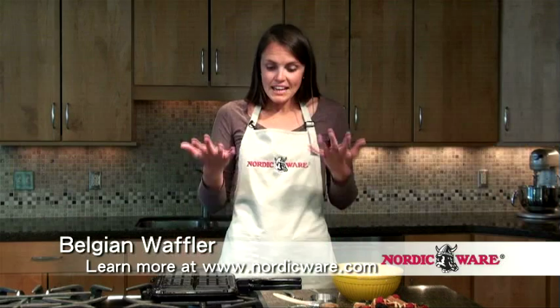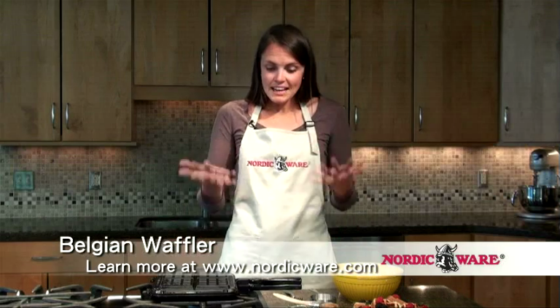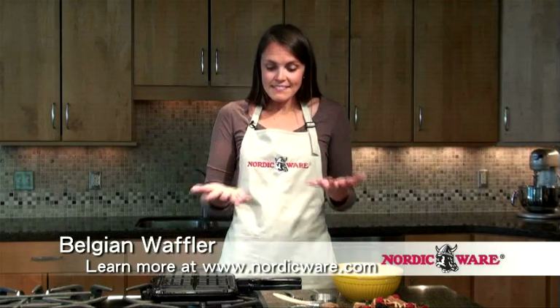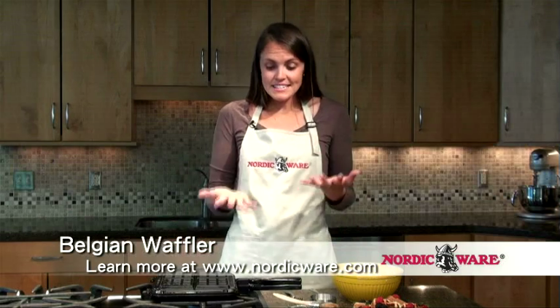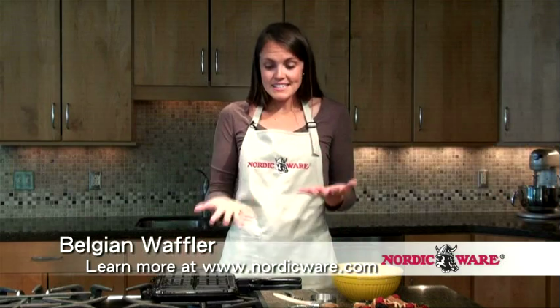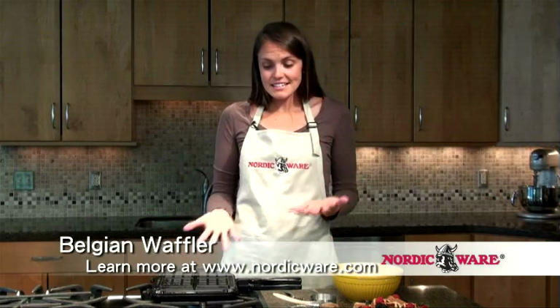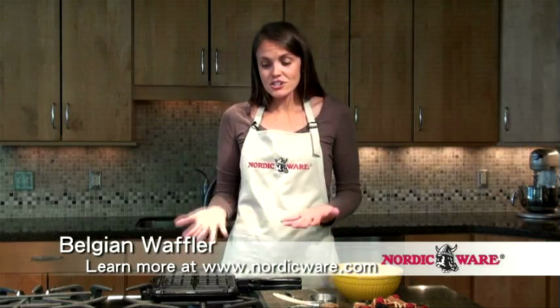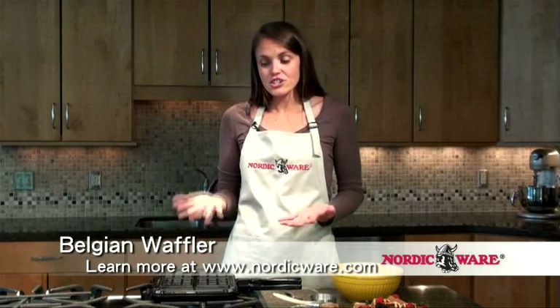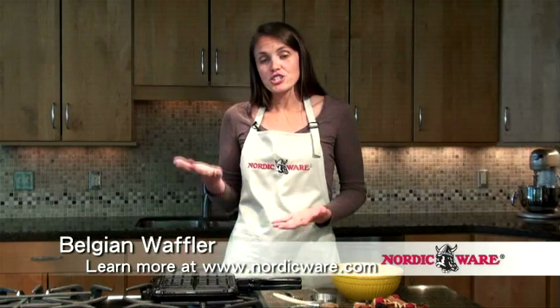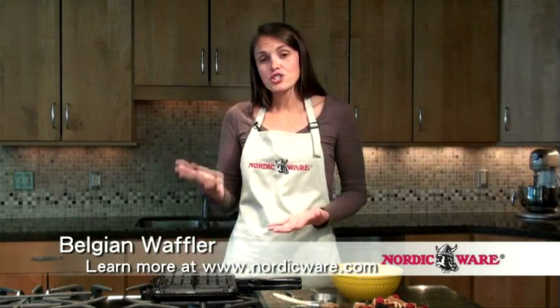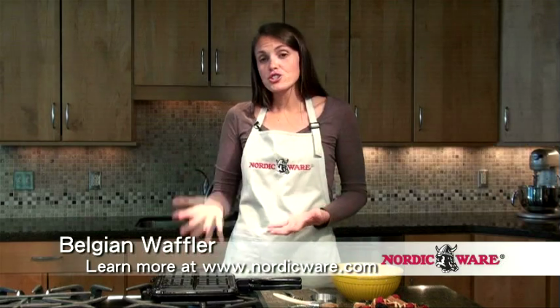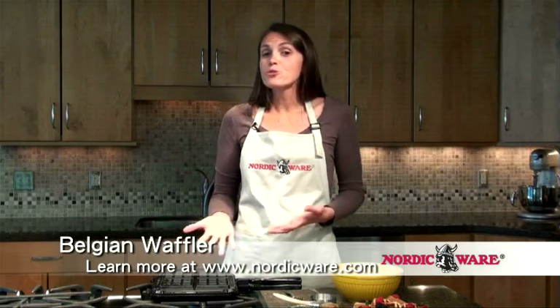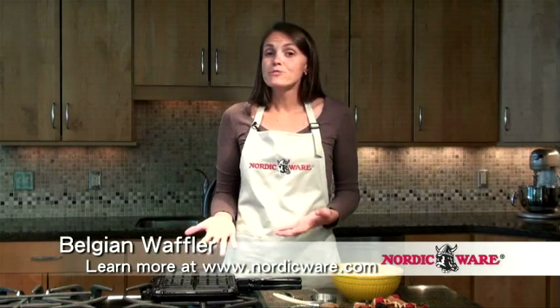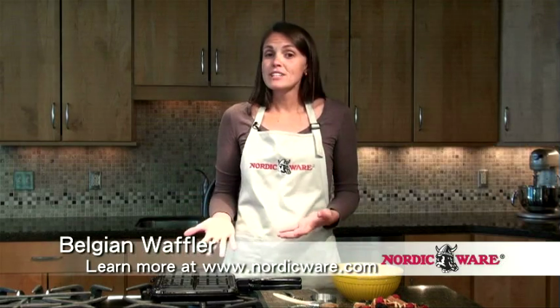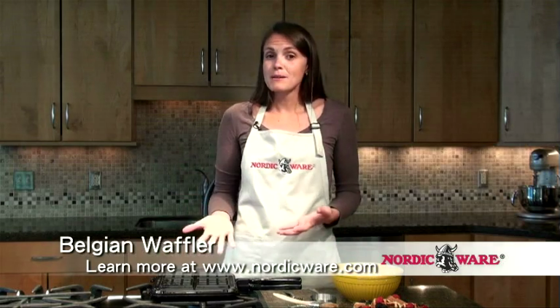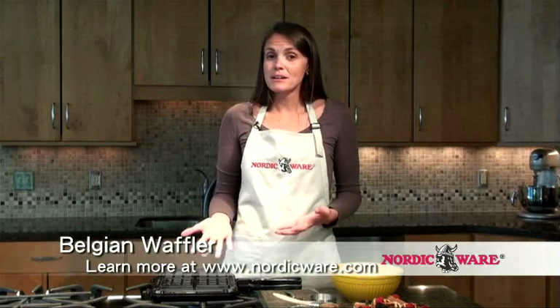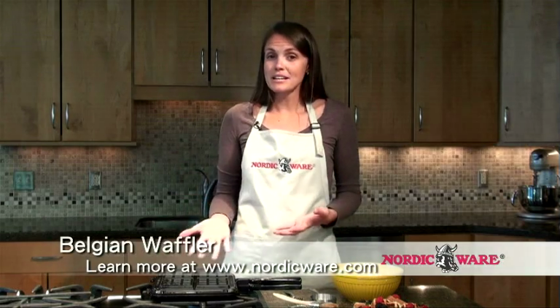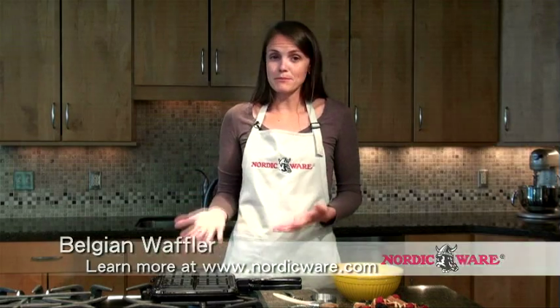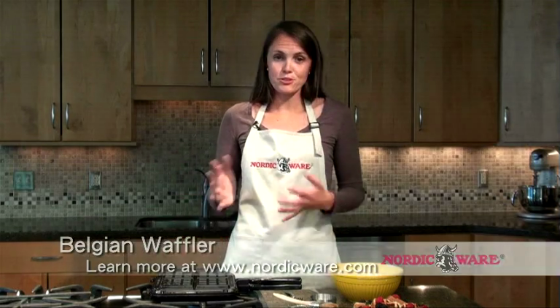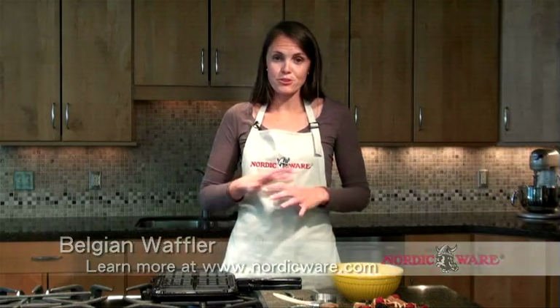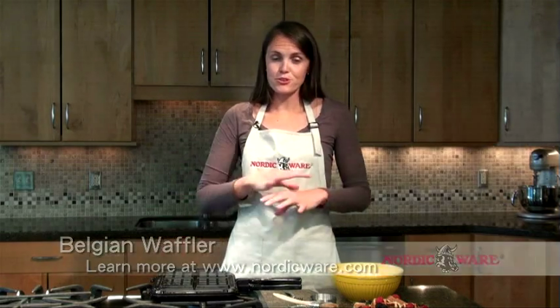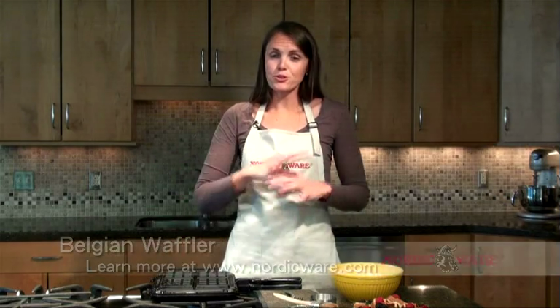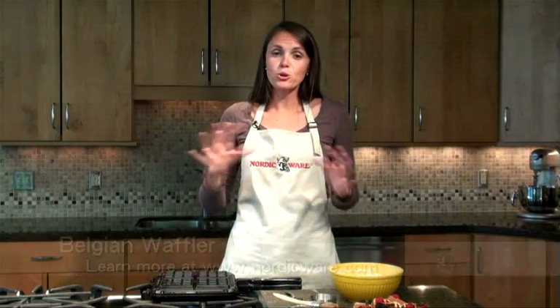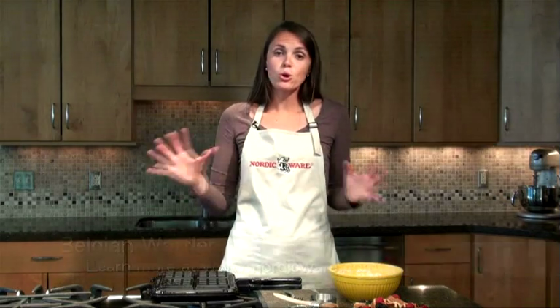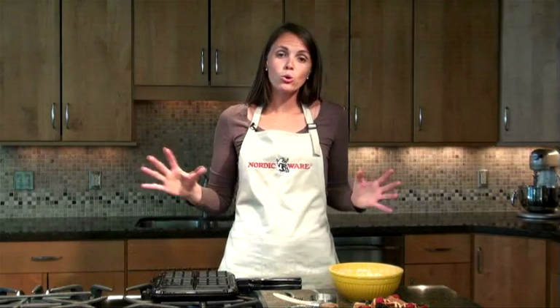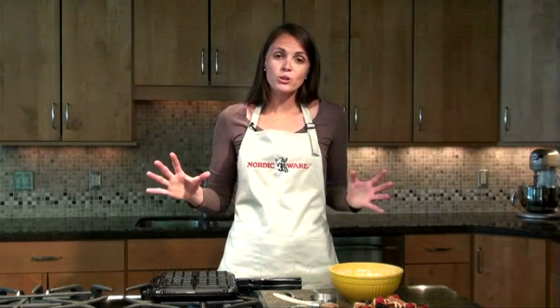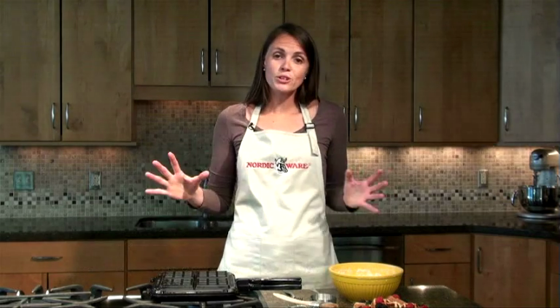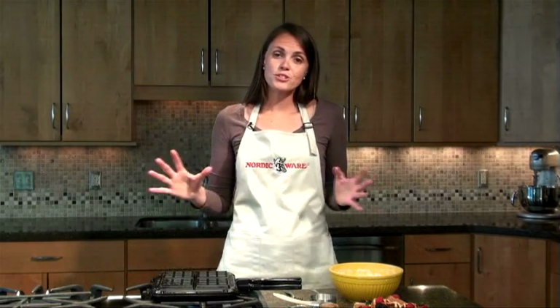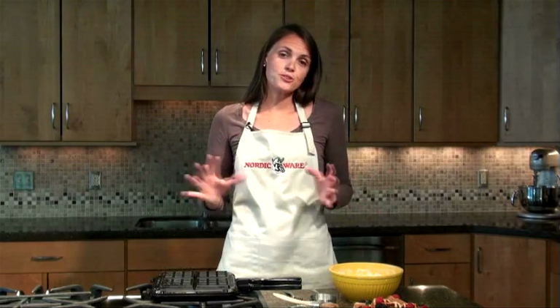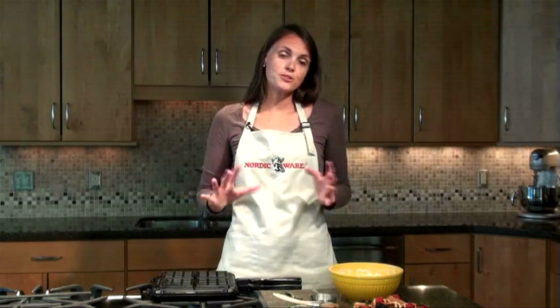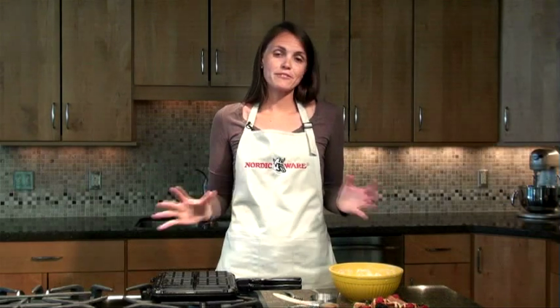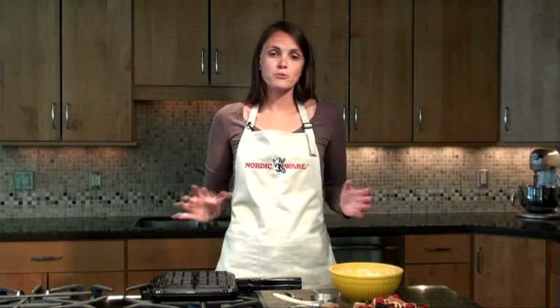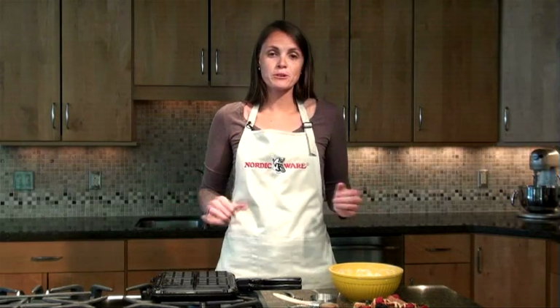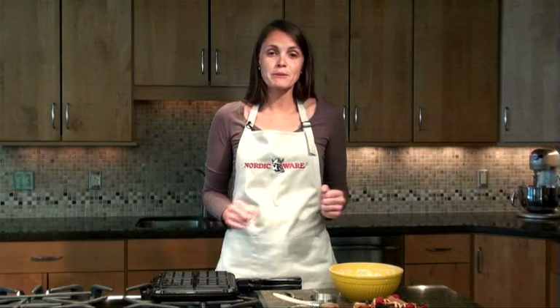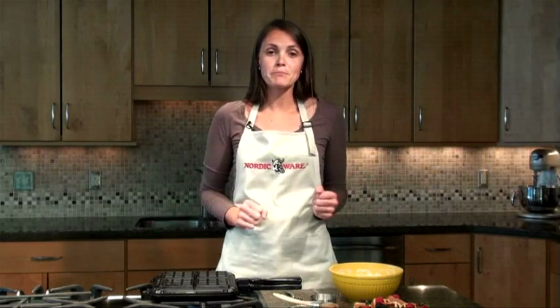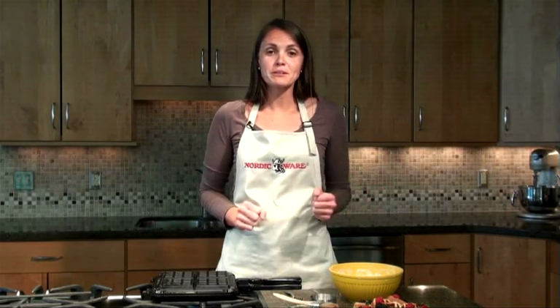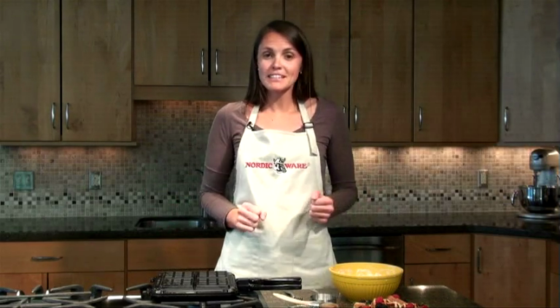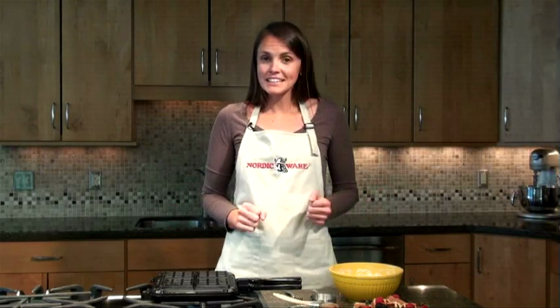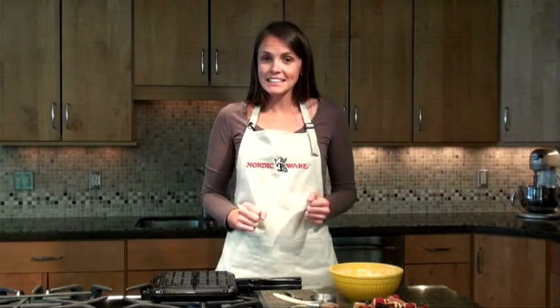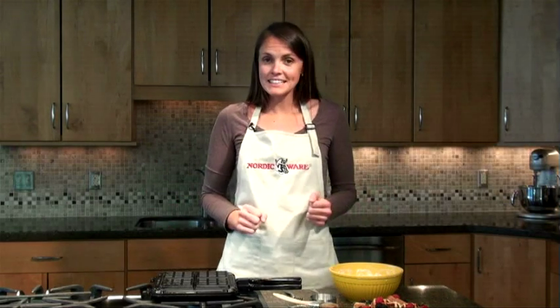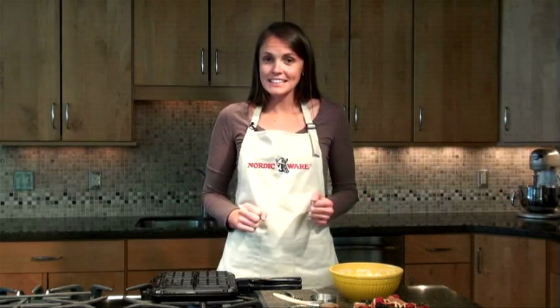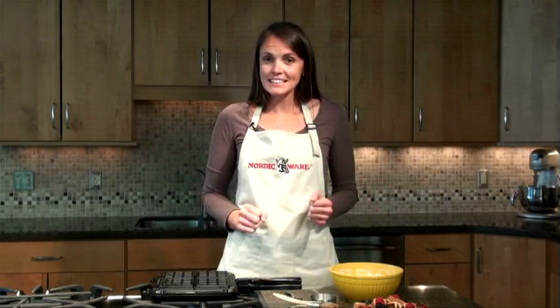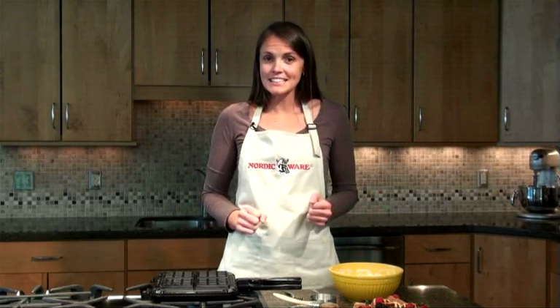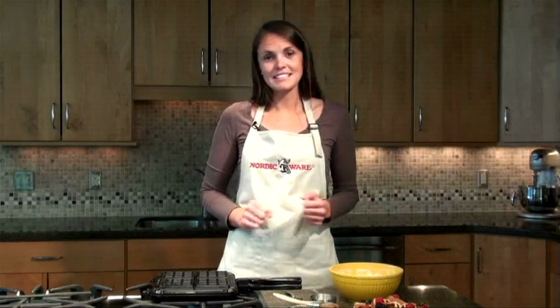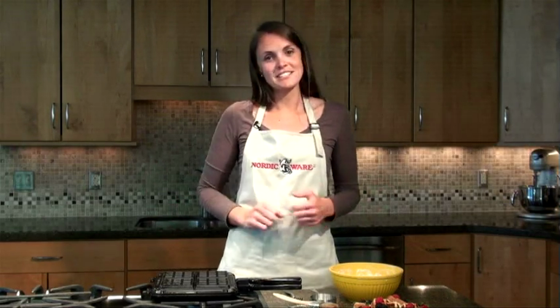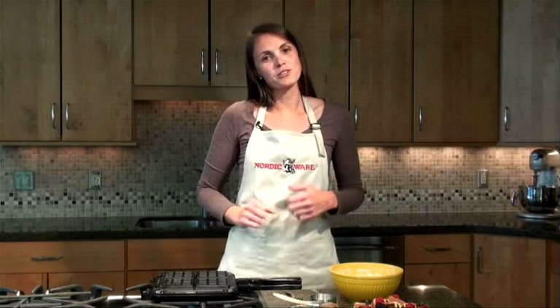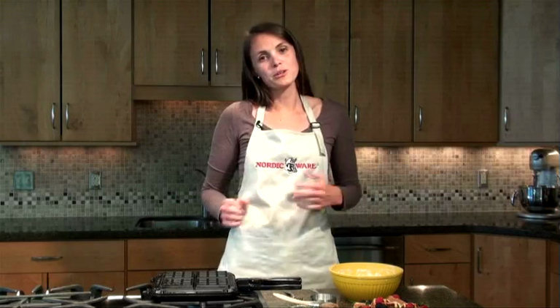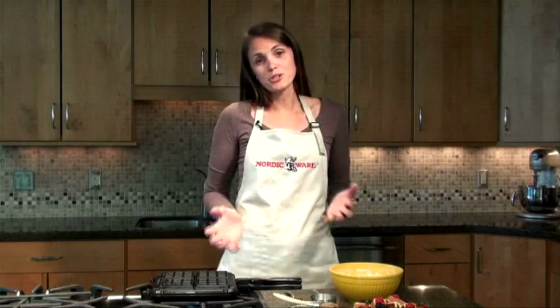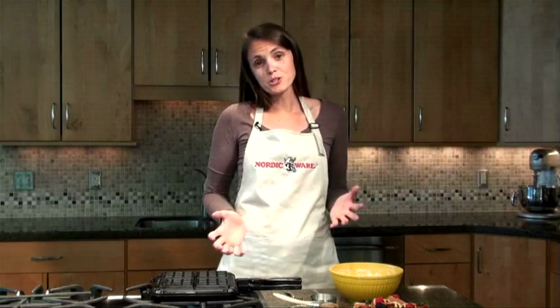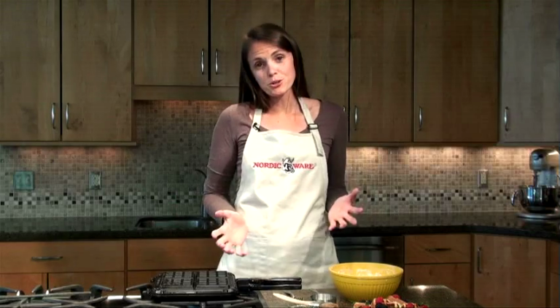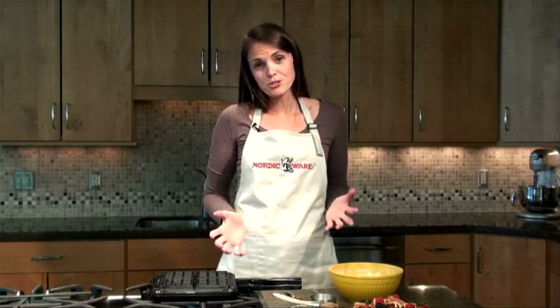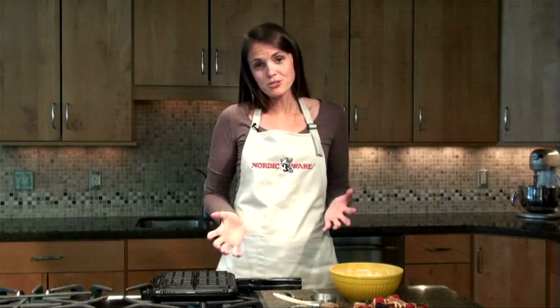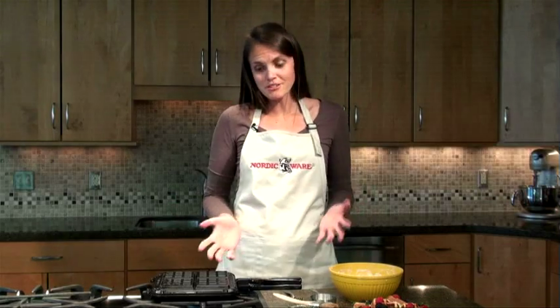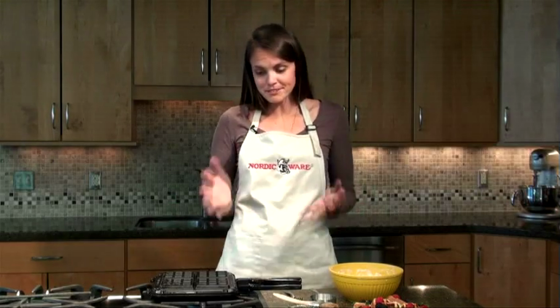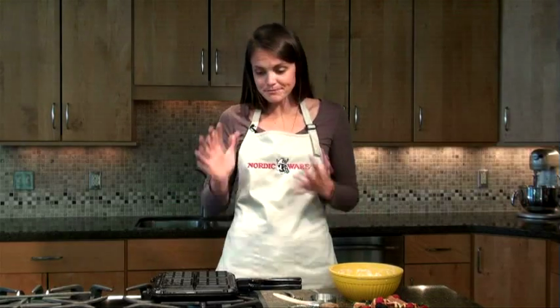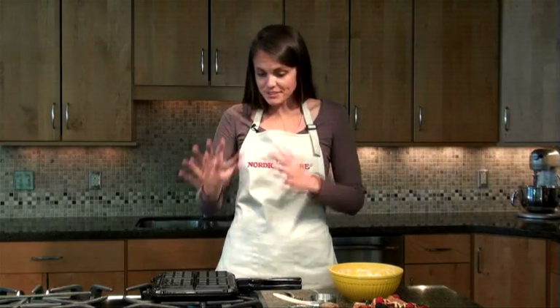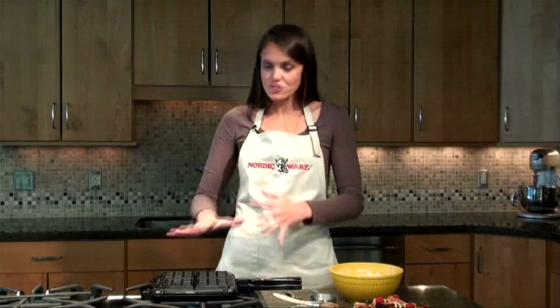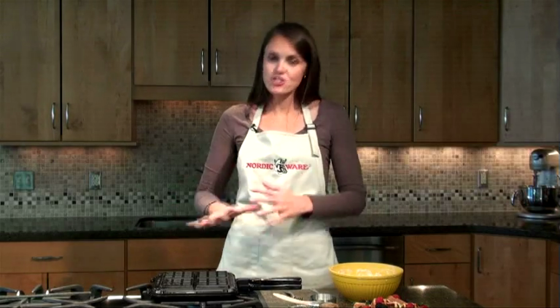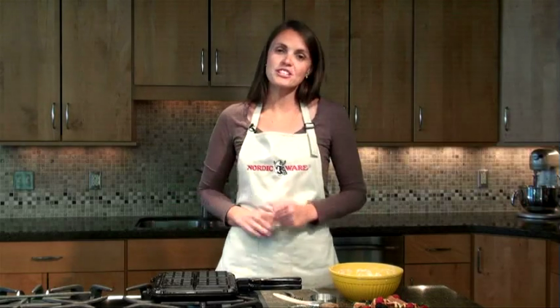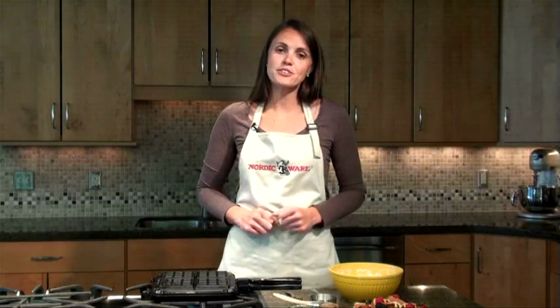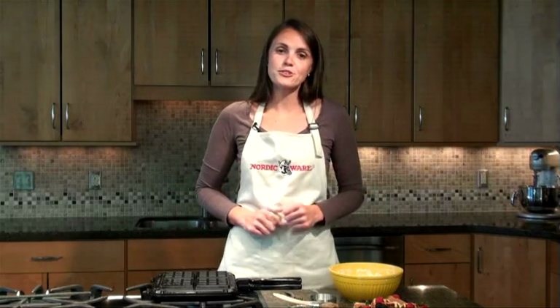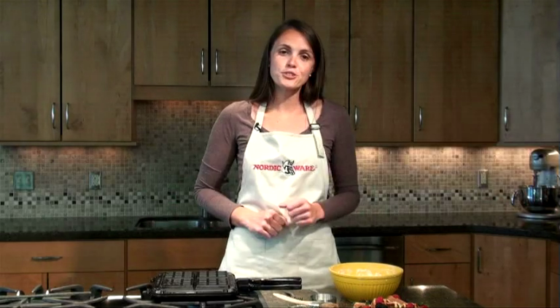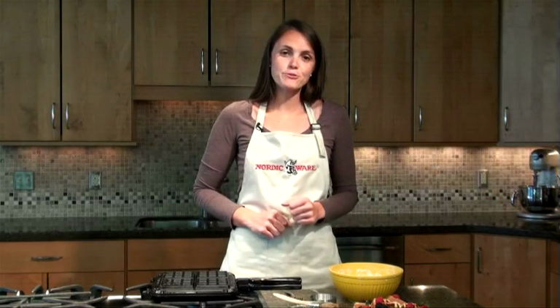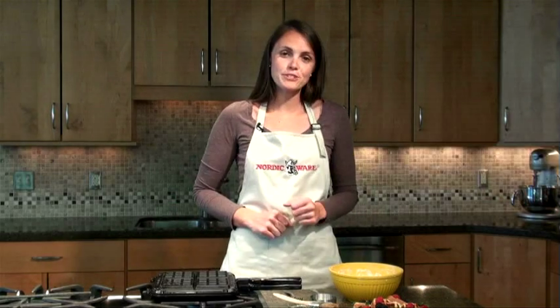This is actually a stovetop item, so there are no cords. You don't have to worry about plugging it in, it doesn't go in your toaster oven — it's just on your stovetop.